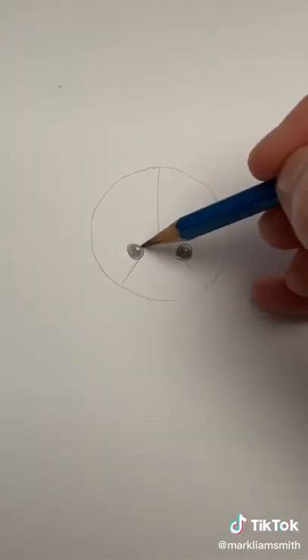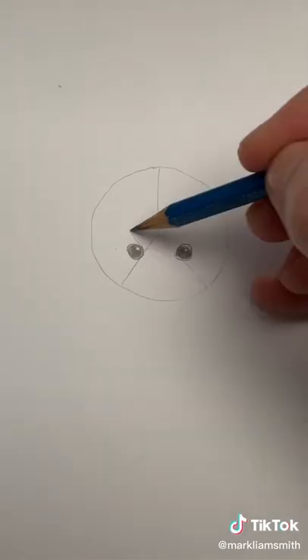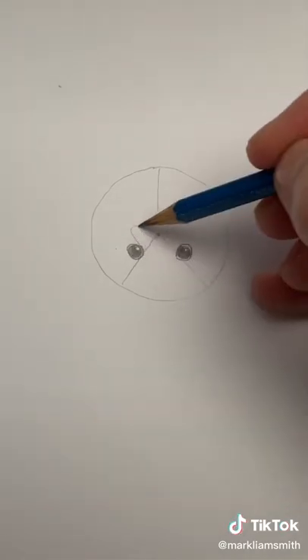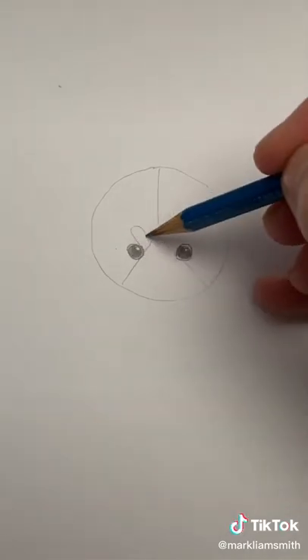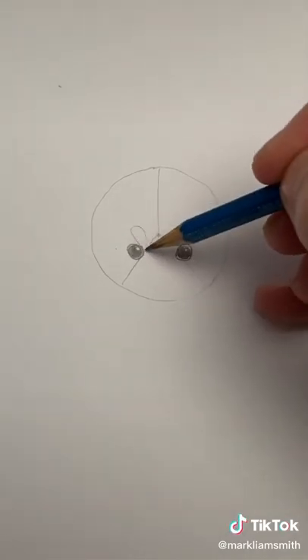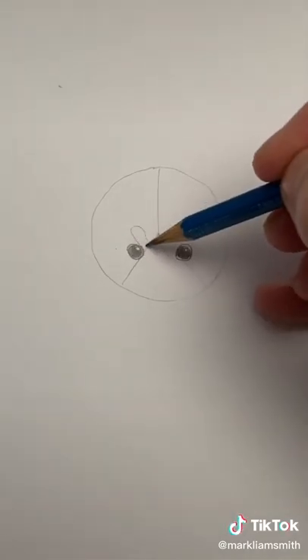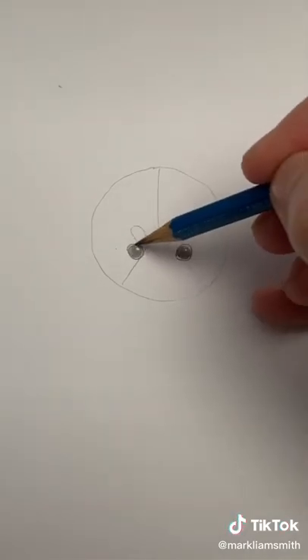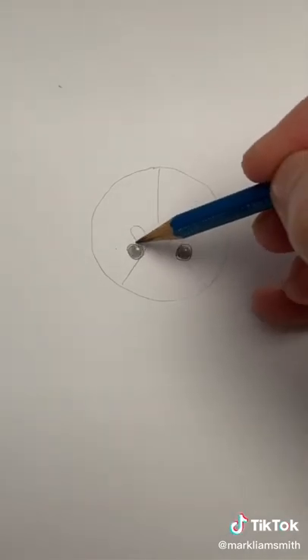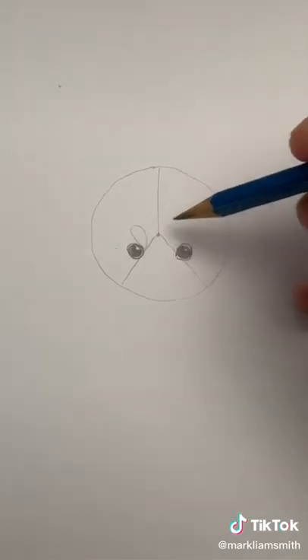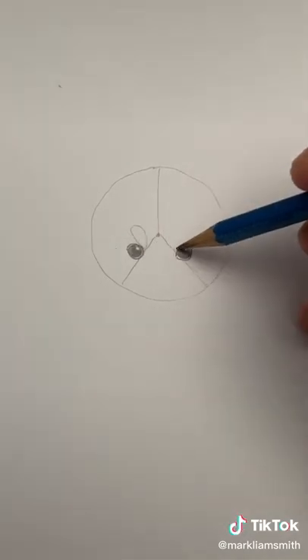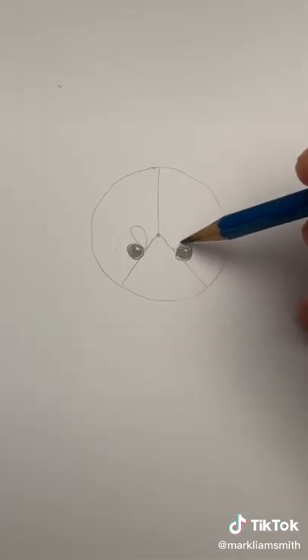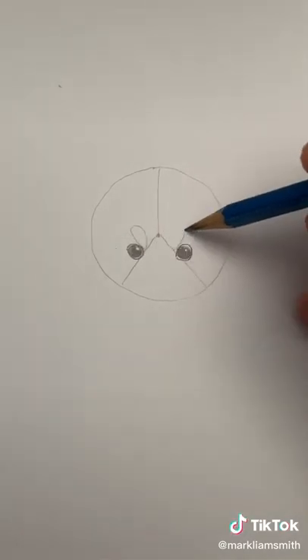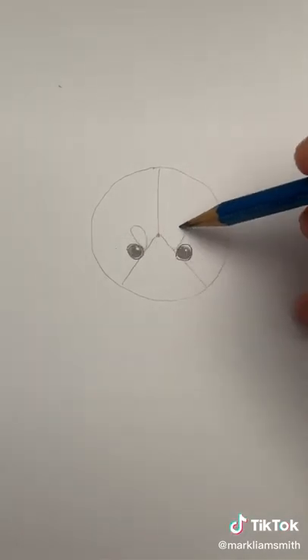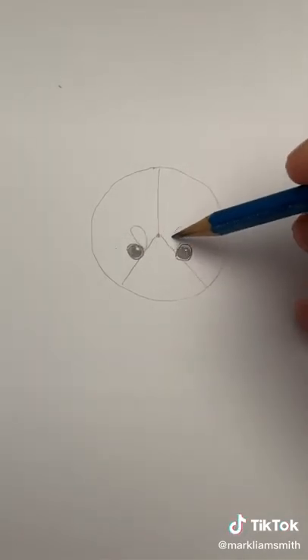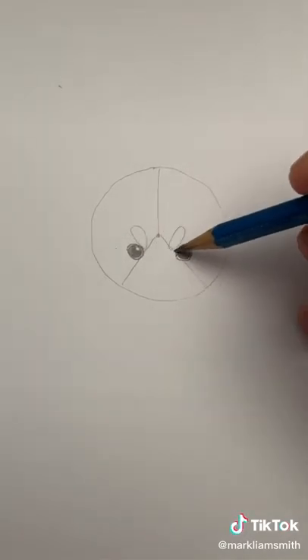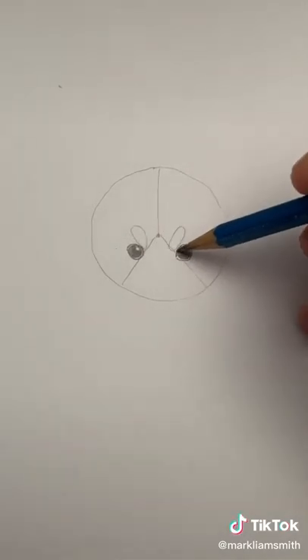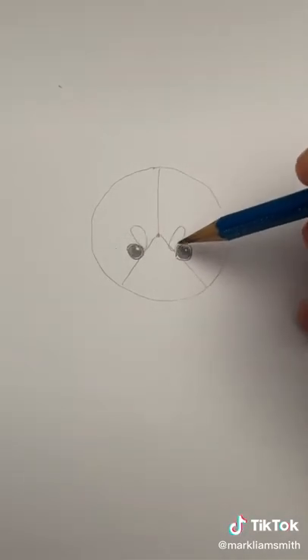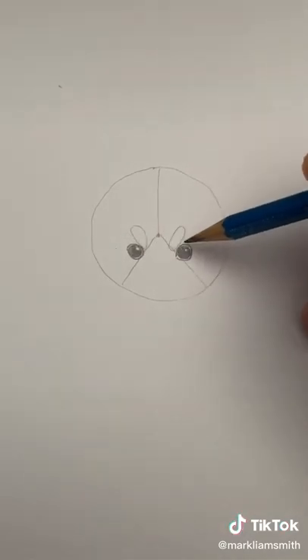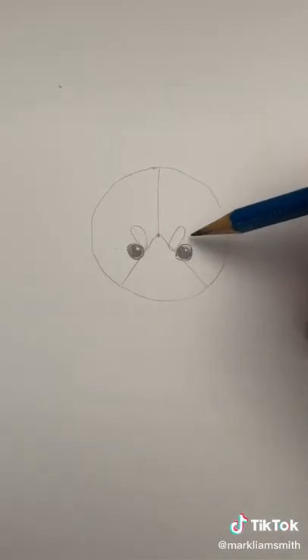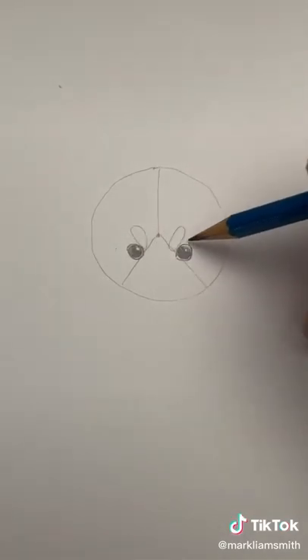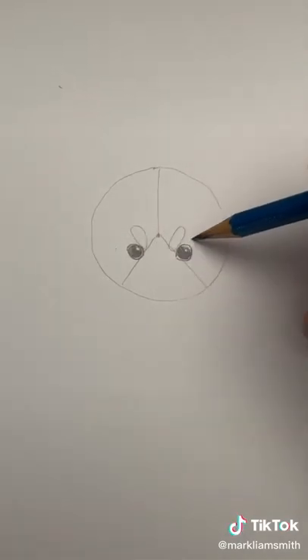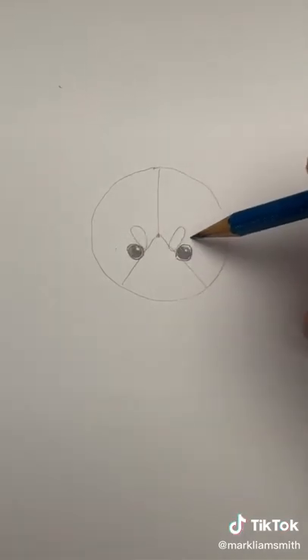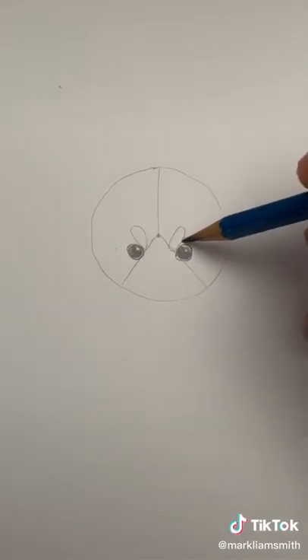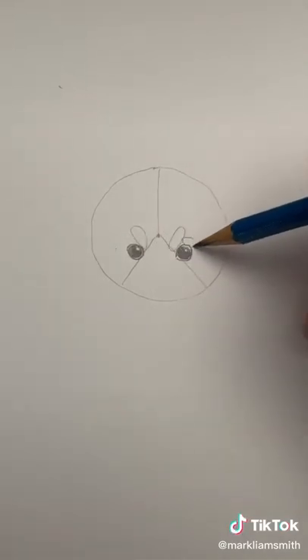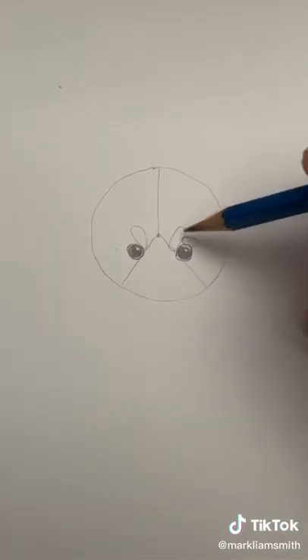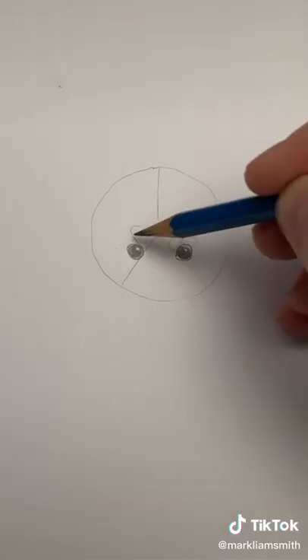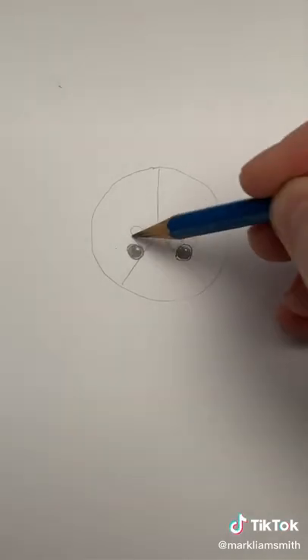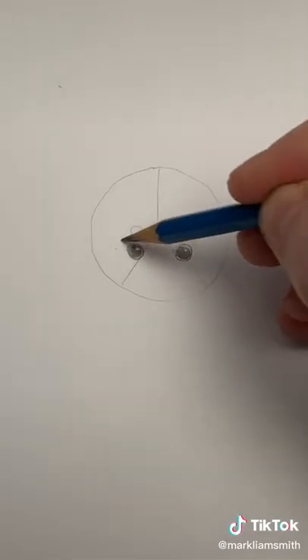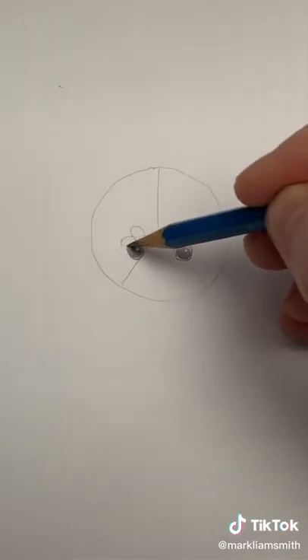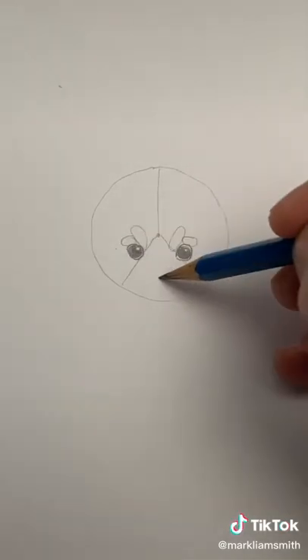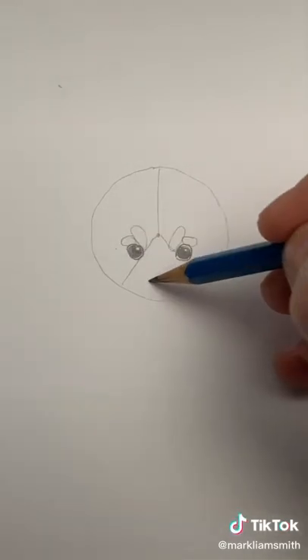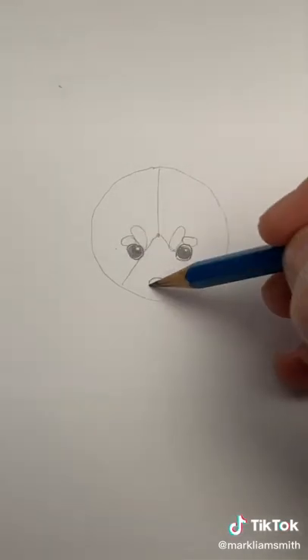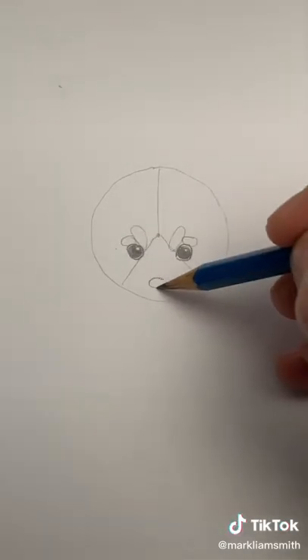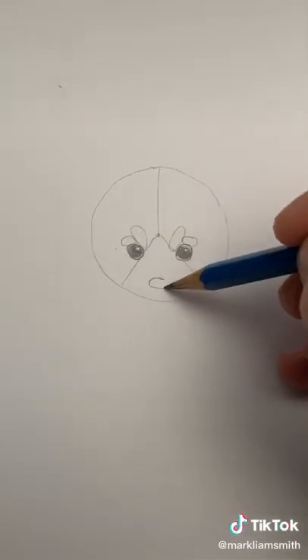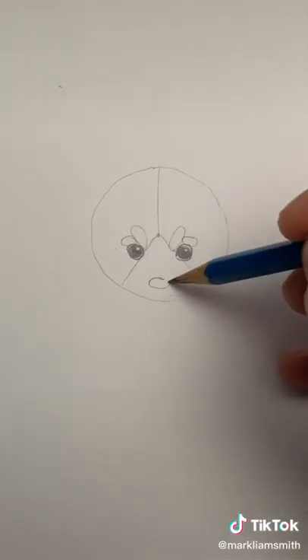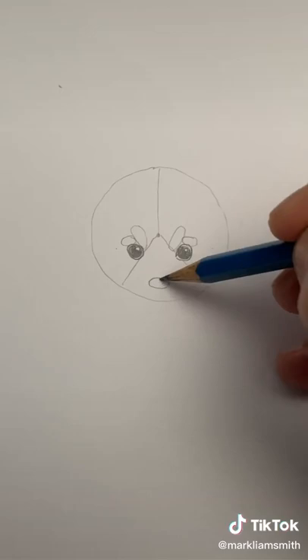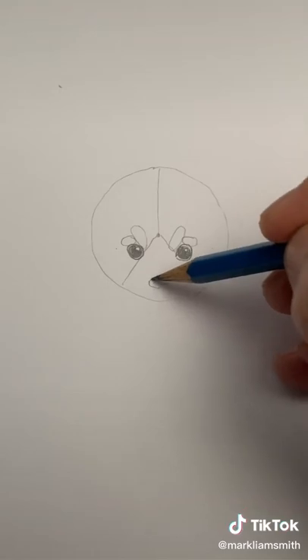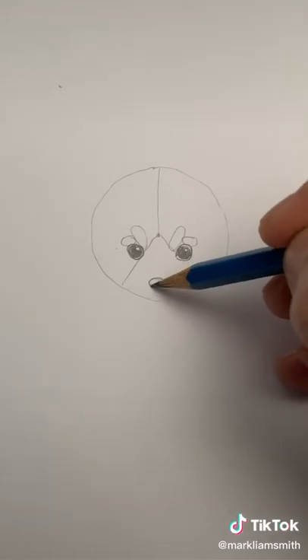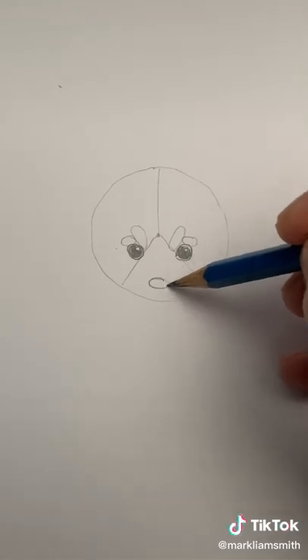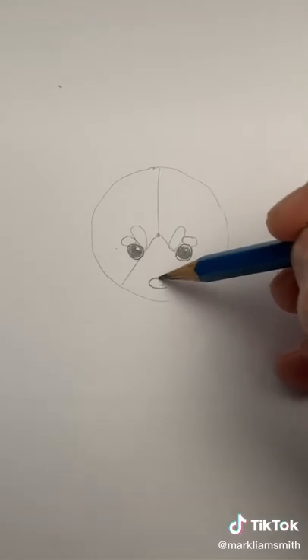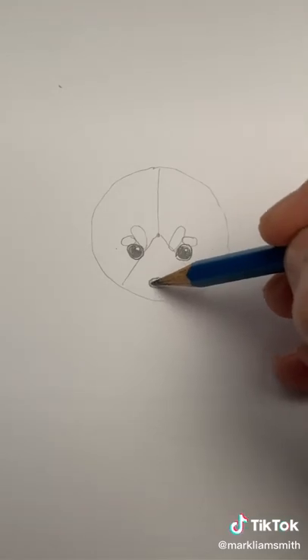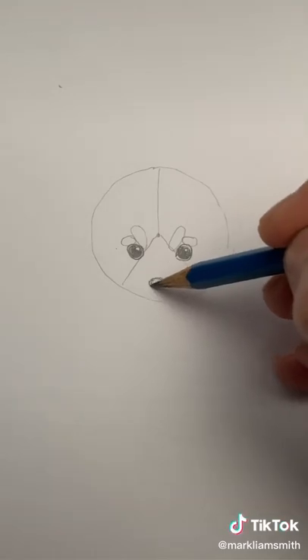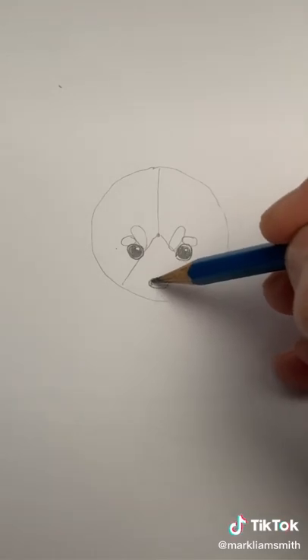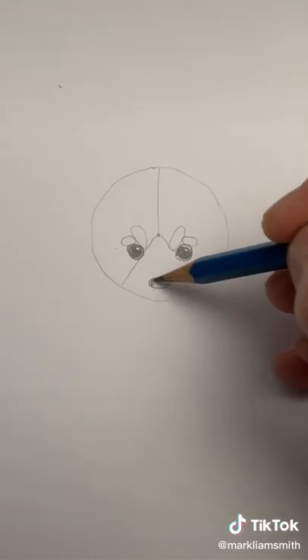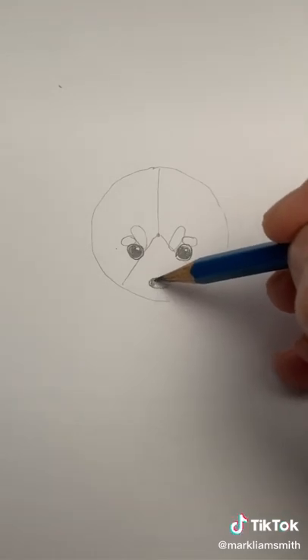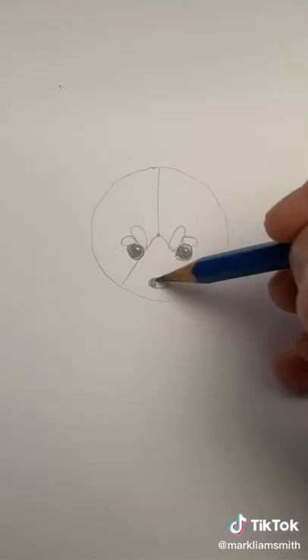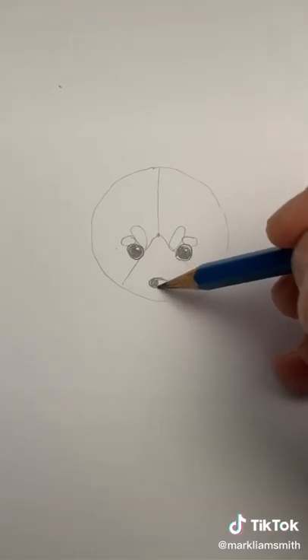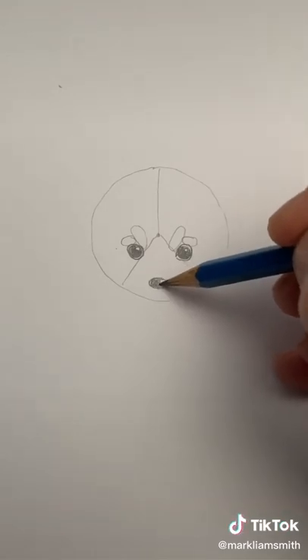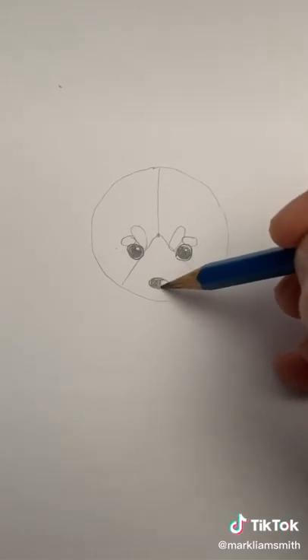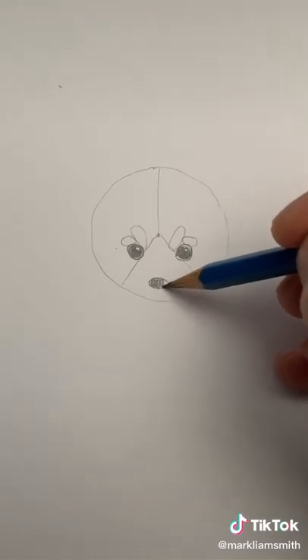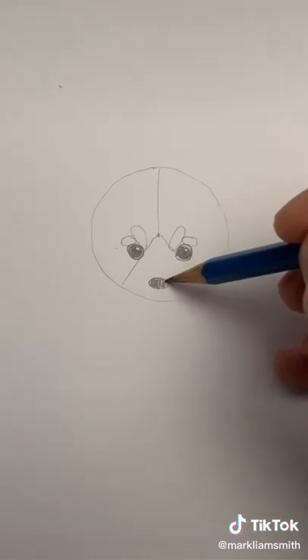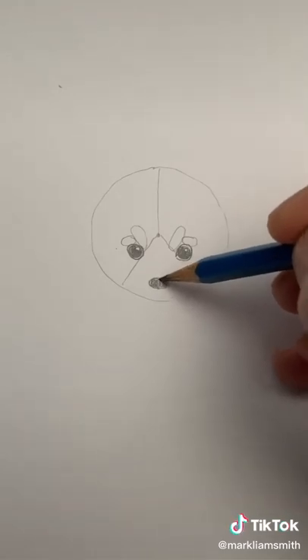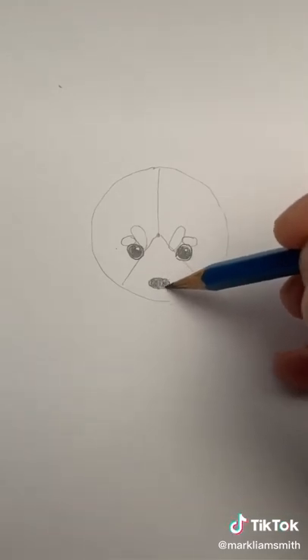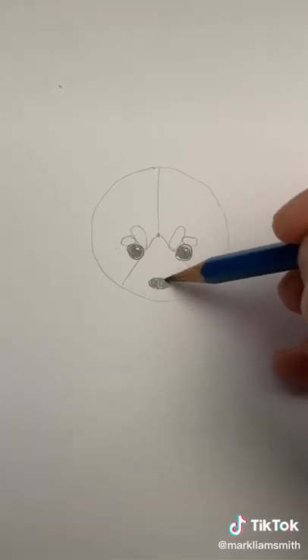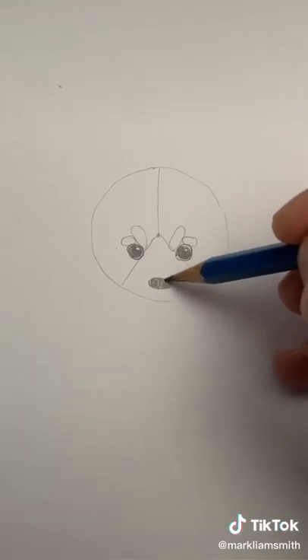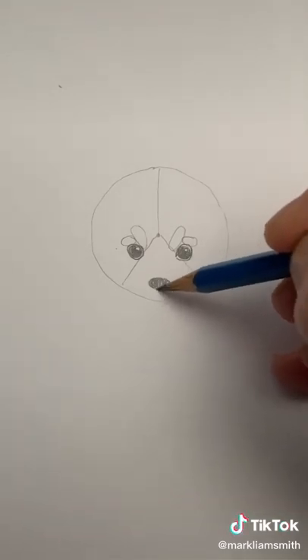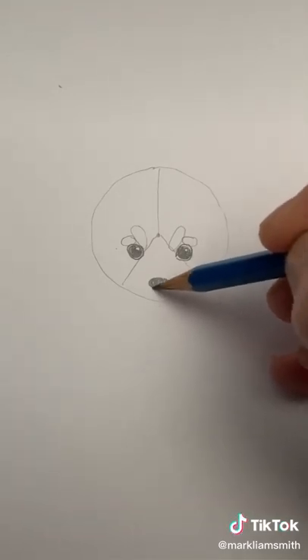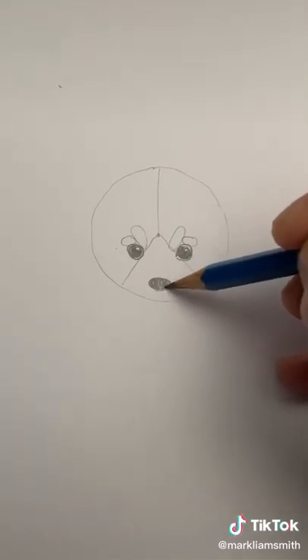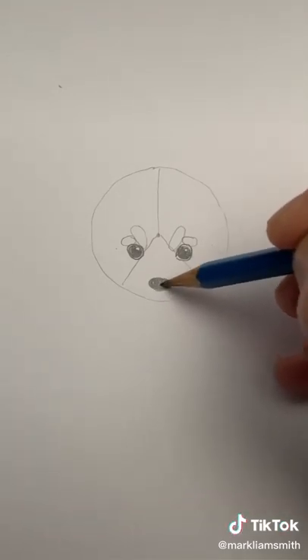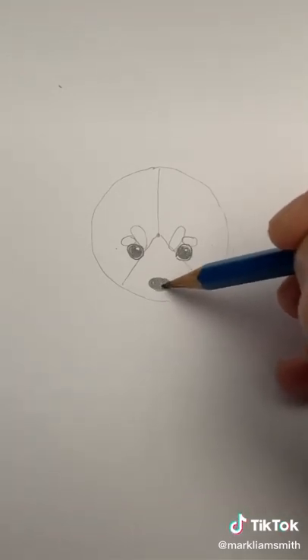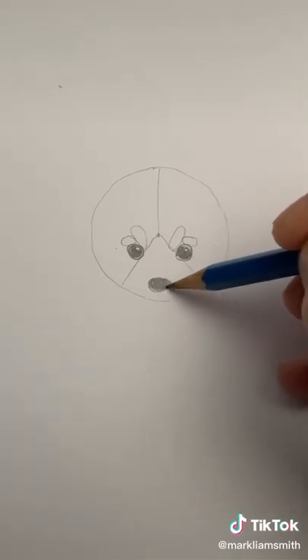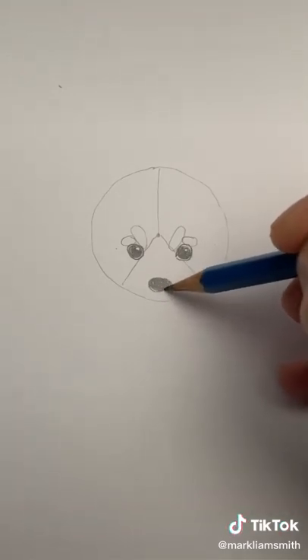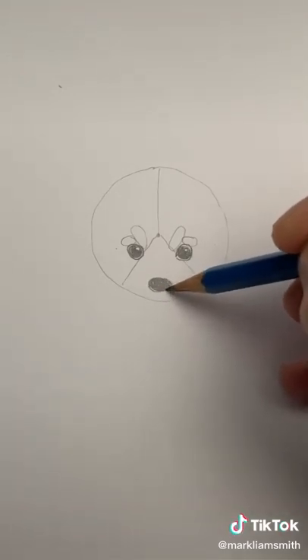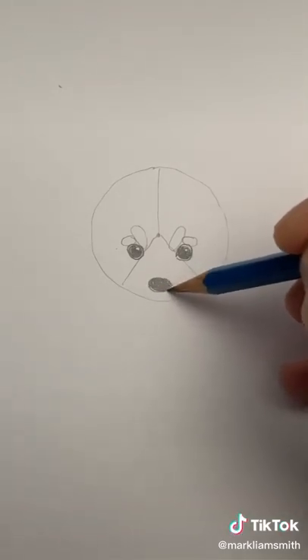Draw these two ovals and two little circles on top. Let's draw the nose now and color it in. A small line for the mouth.